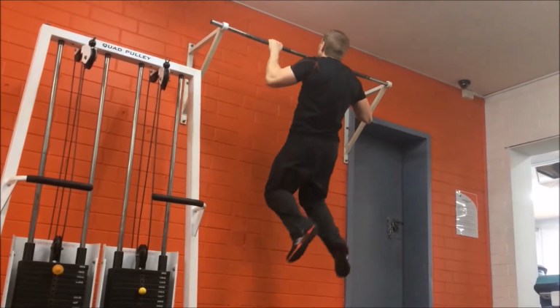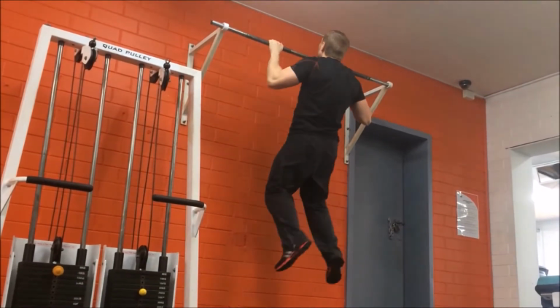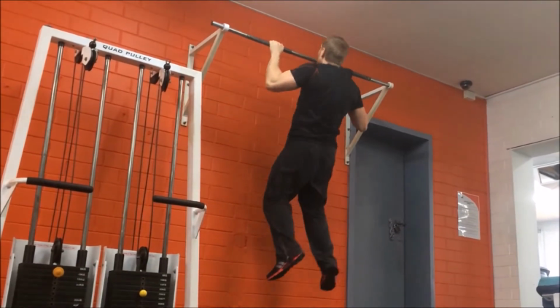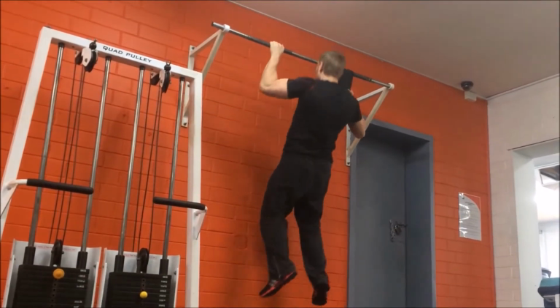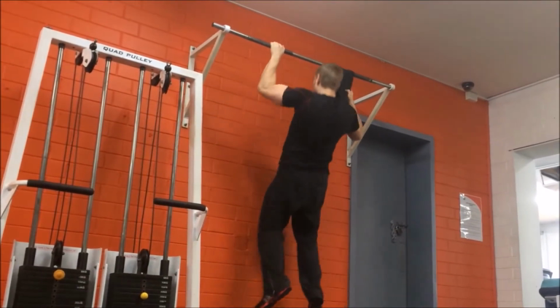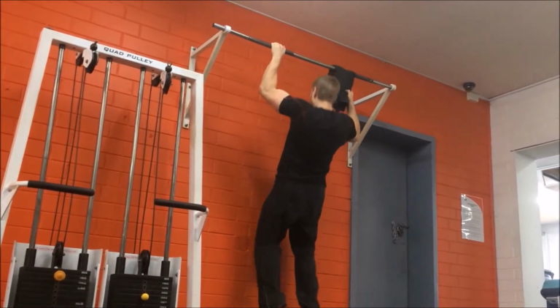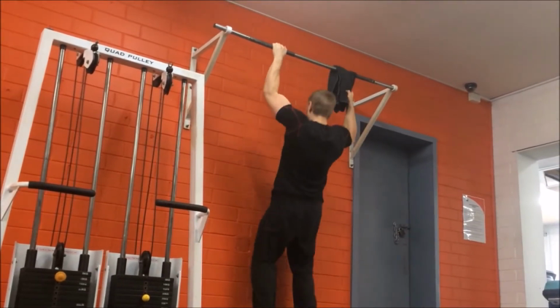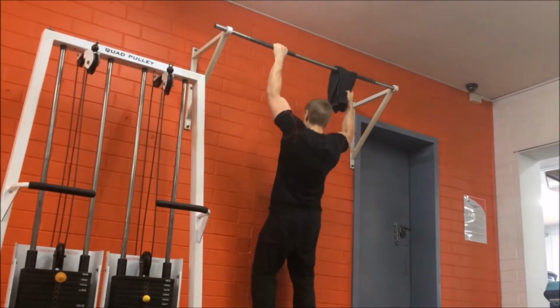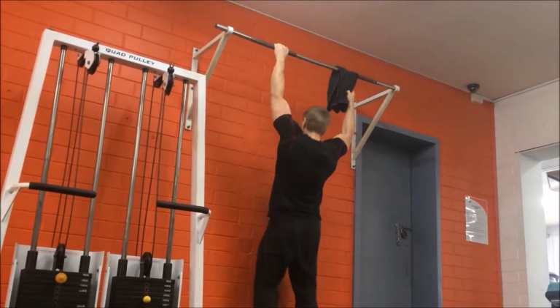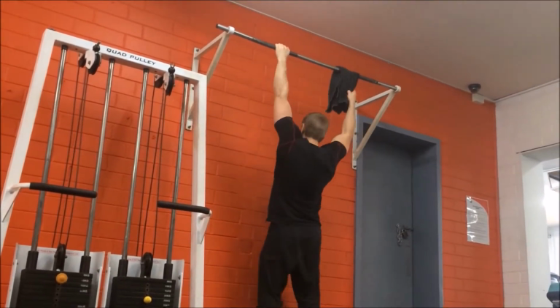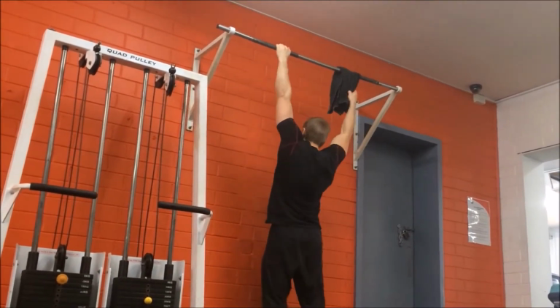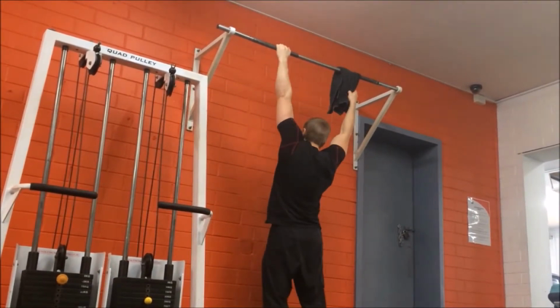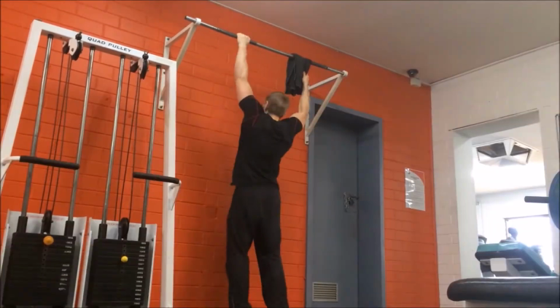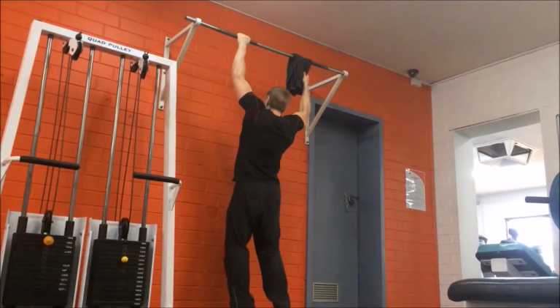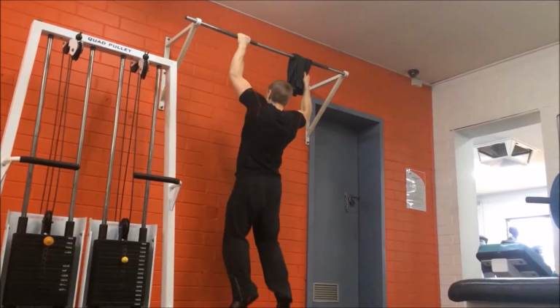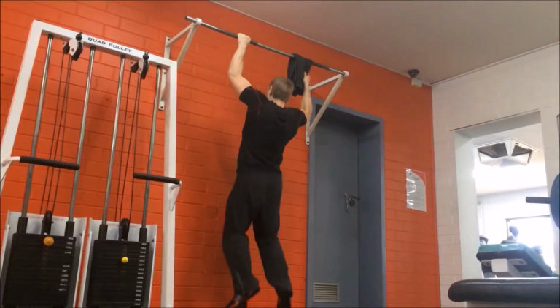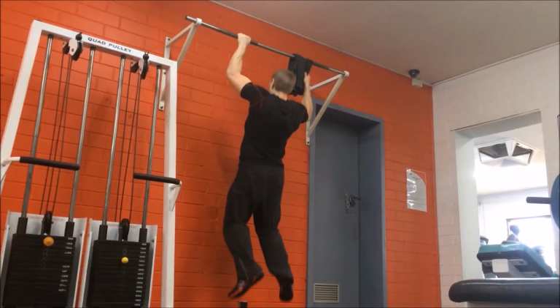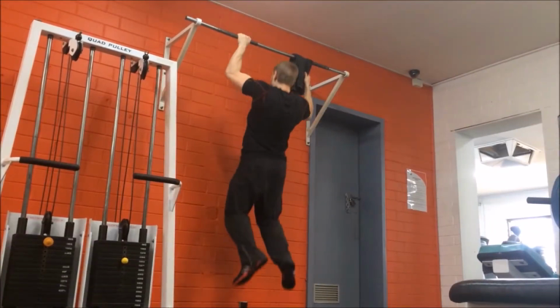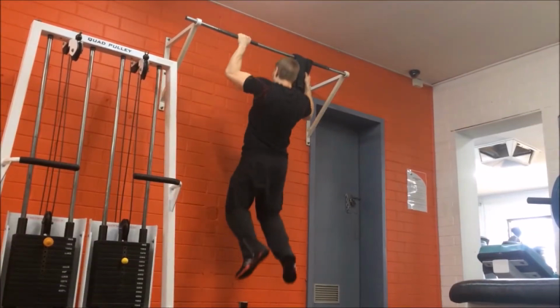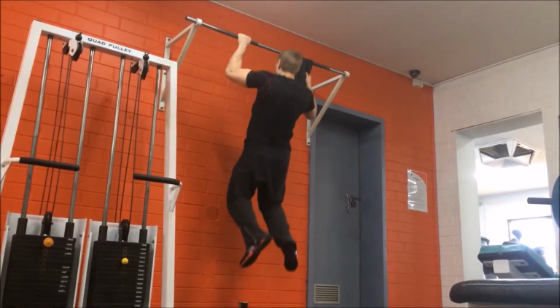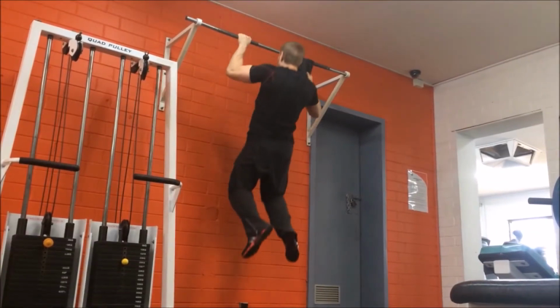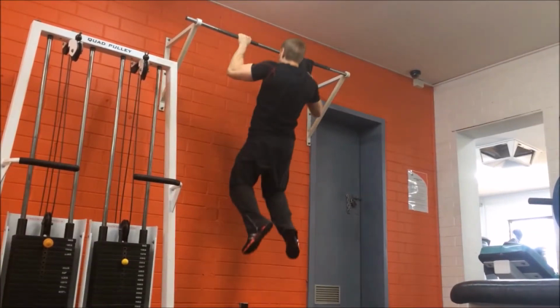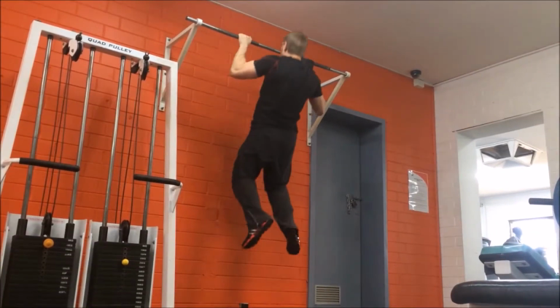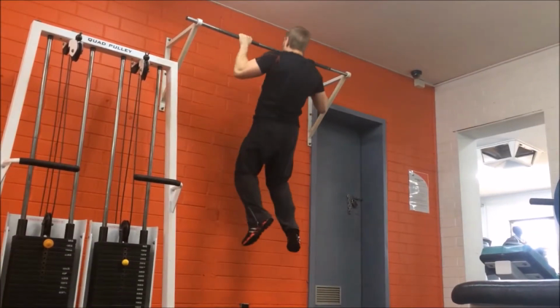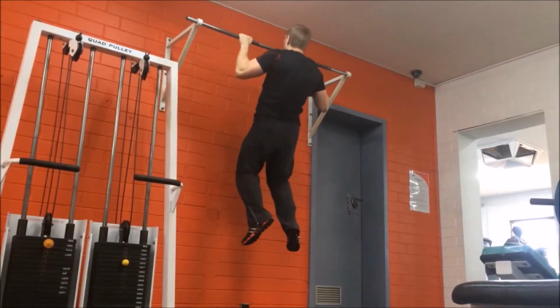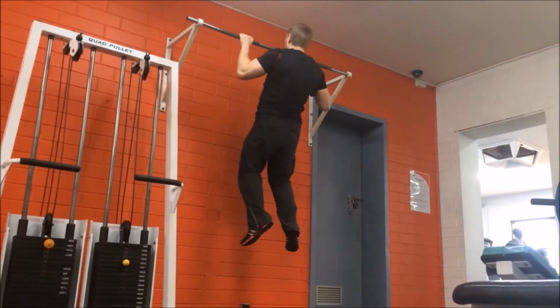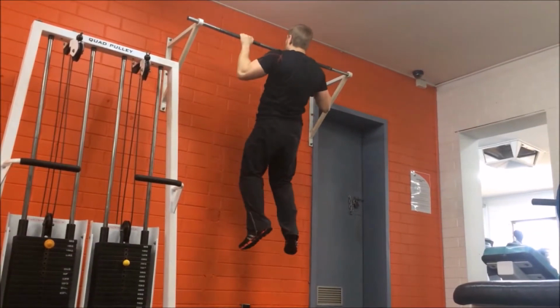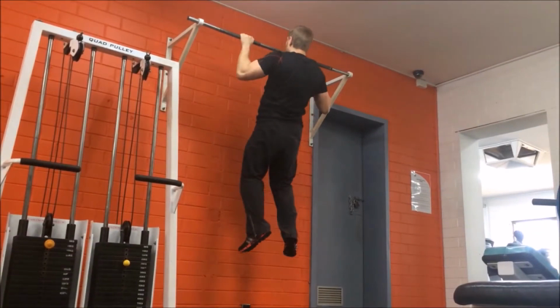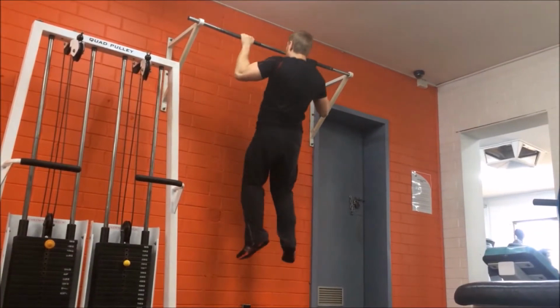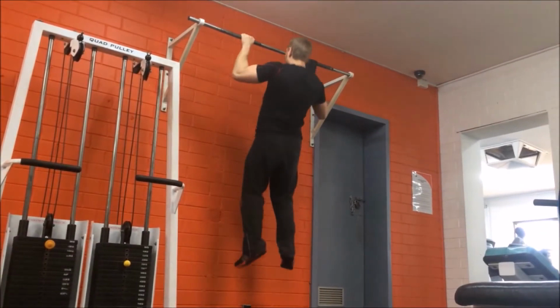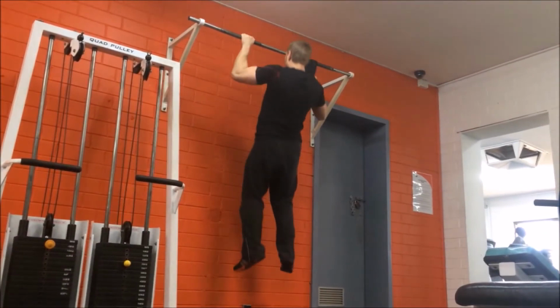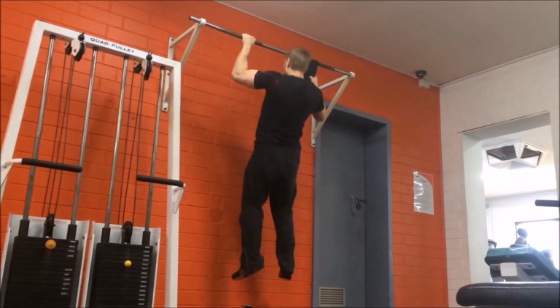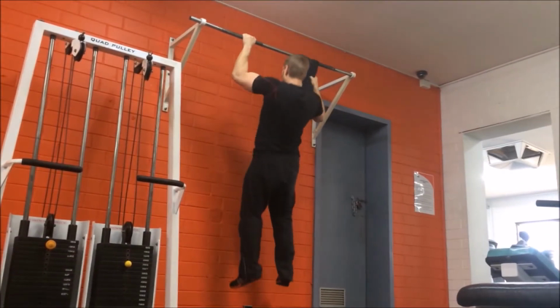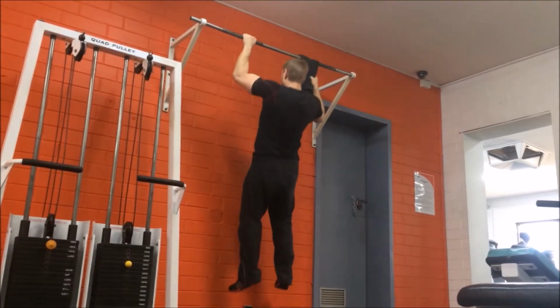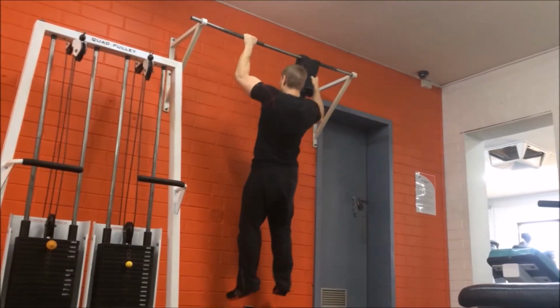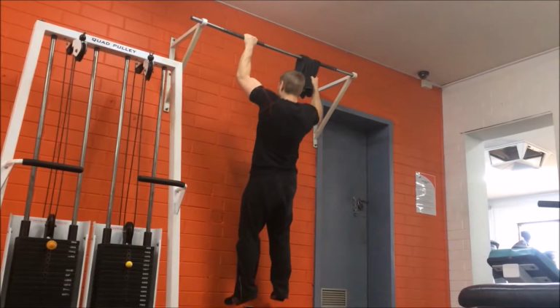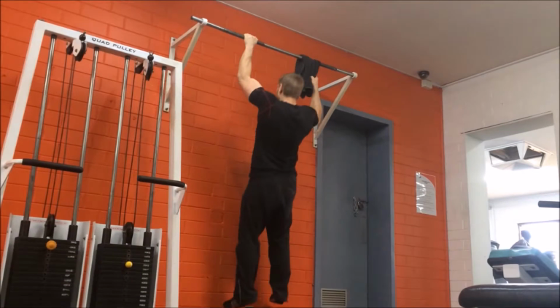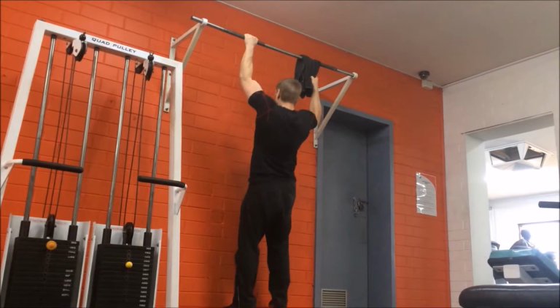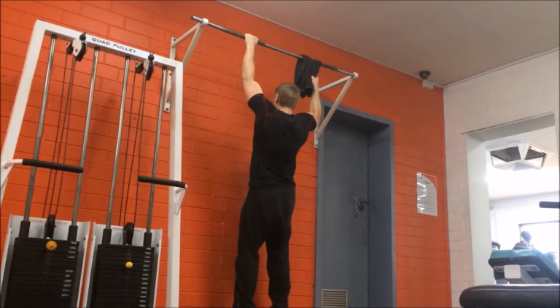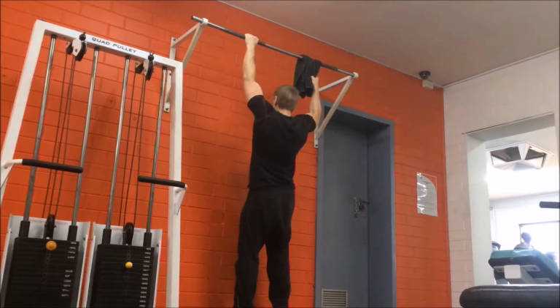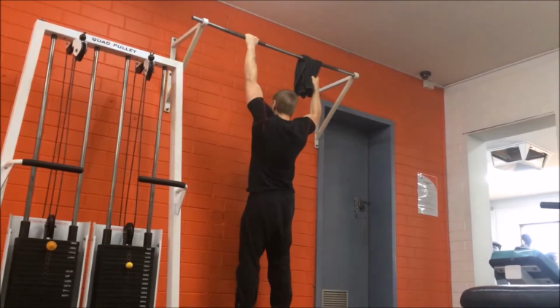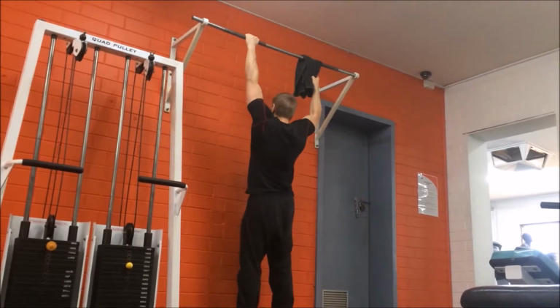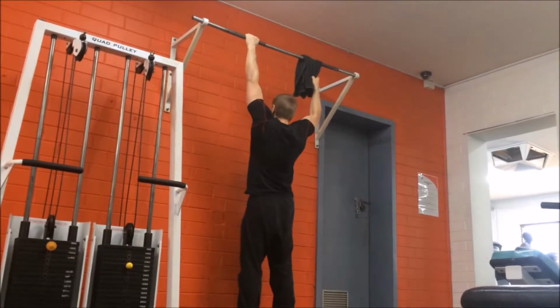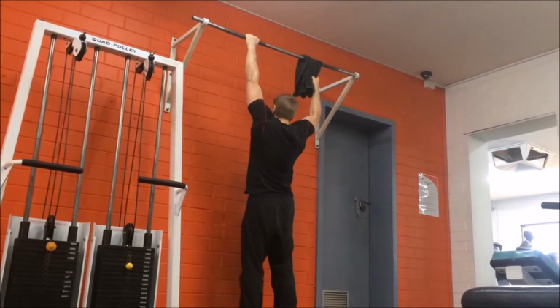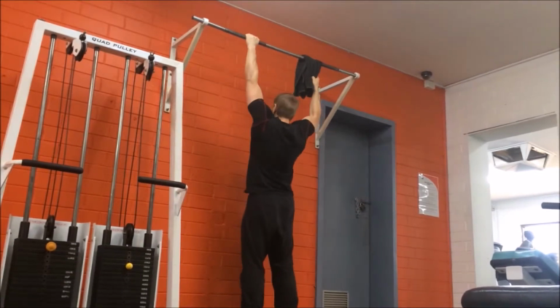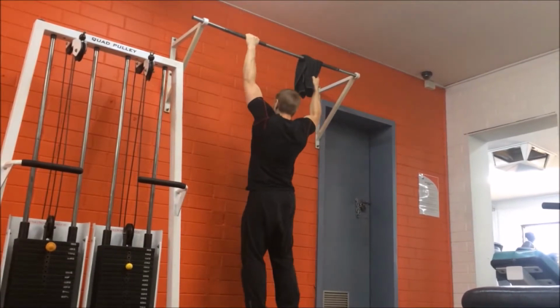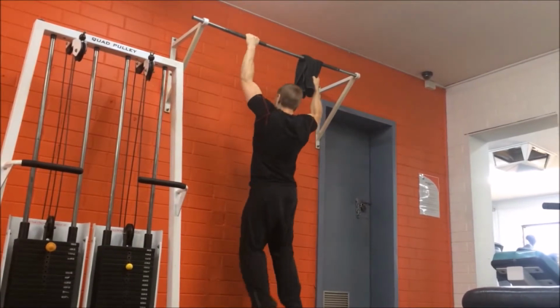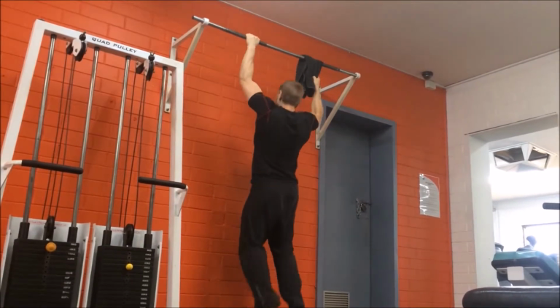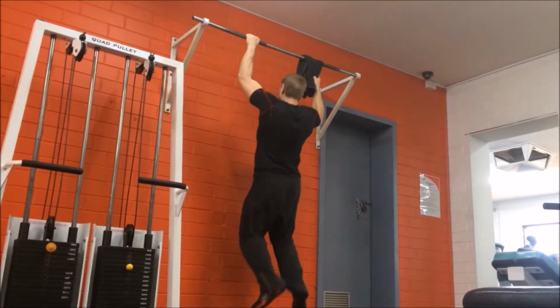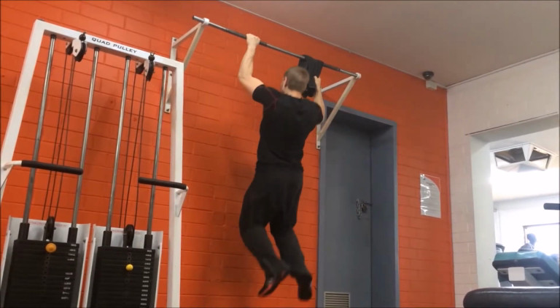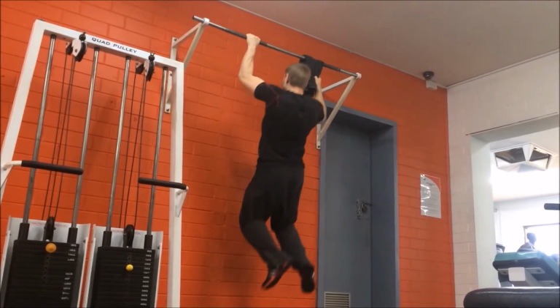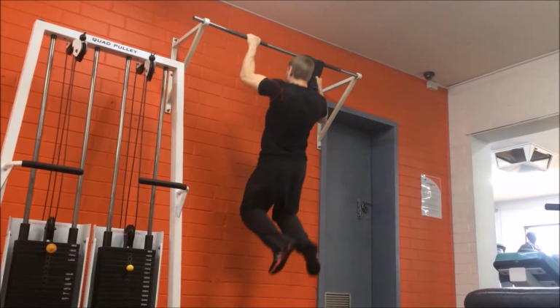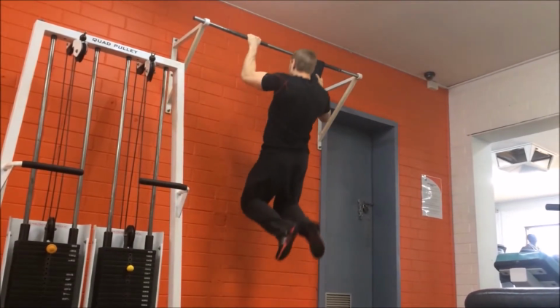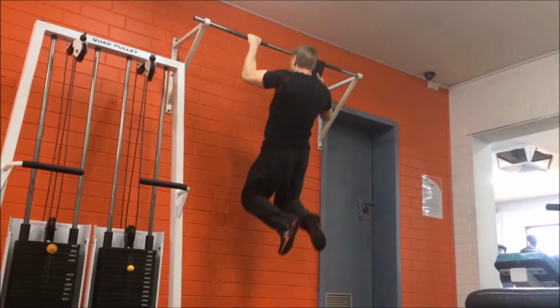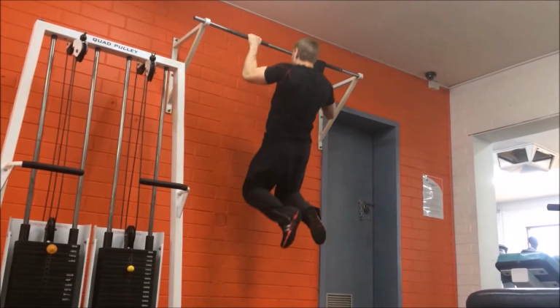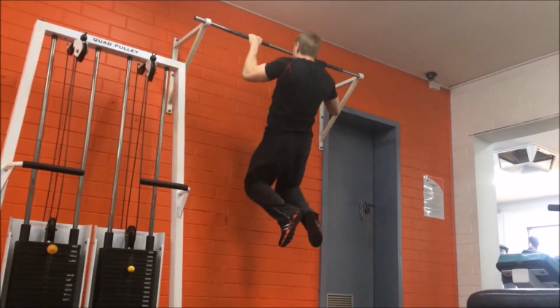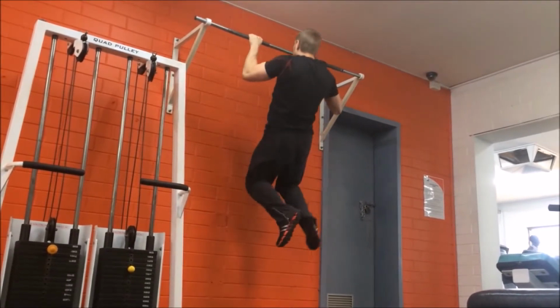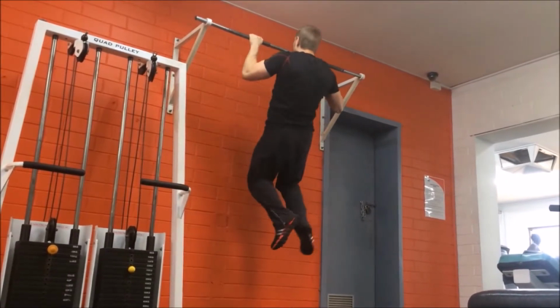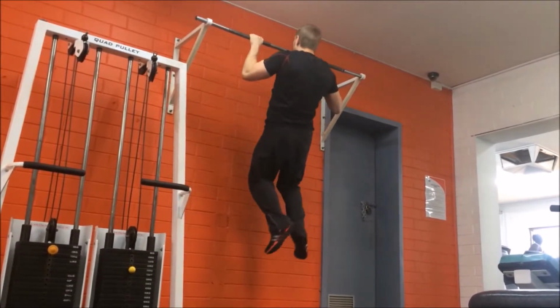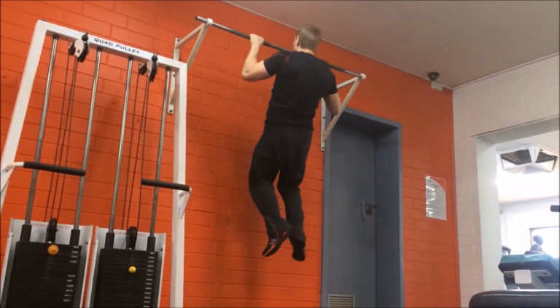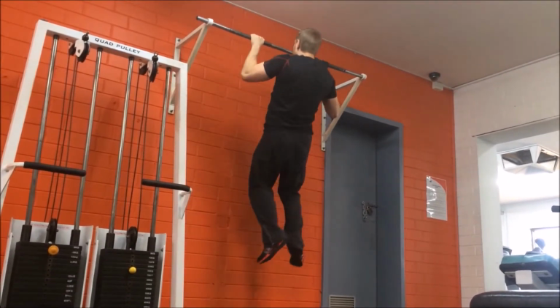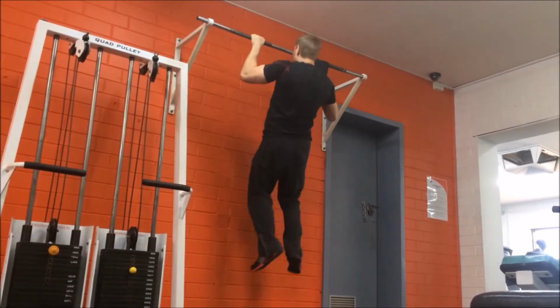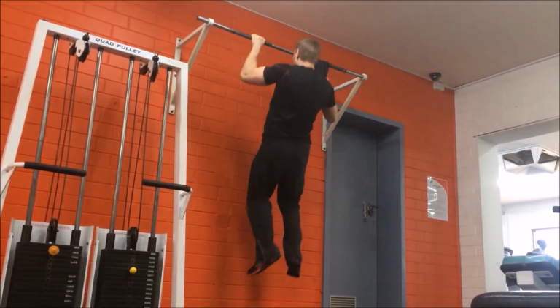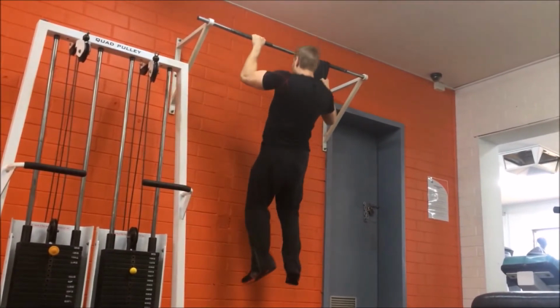Make sure you have a good thick strong towel that is able to support your body weight and will not tear halfway through the exercise.